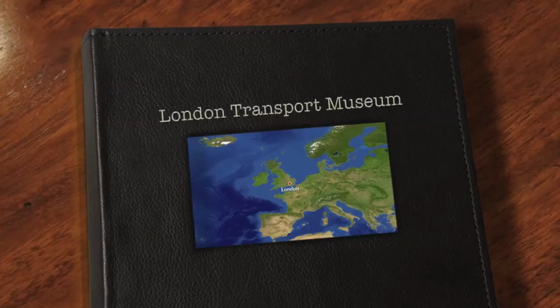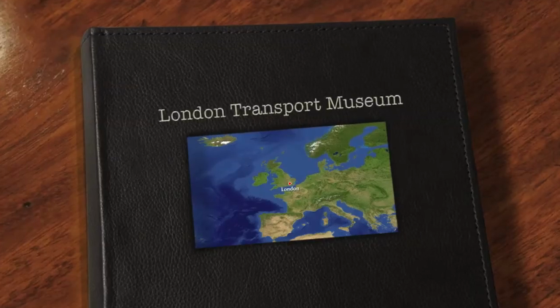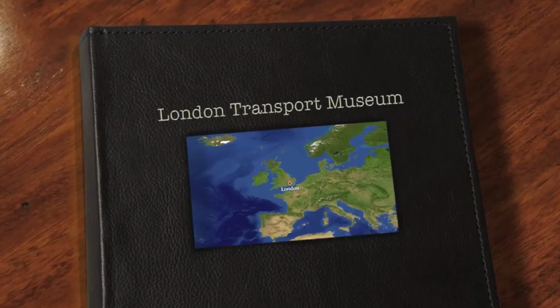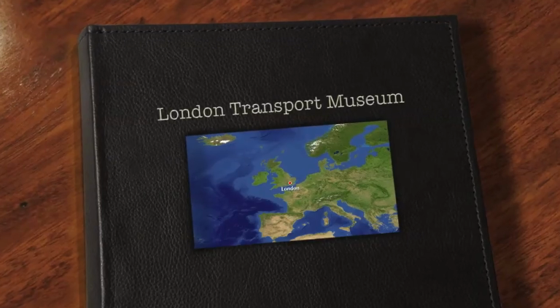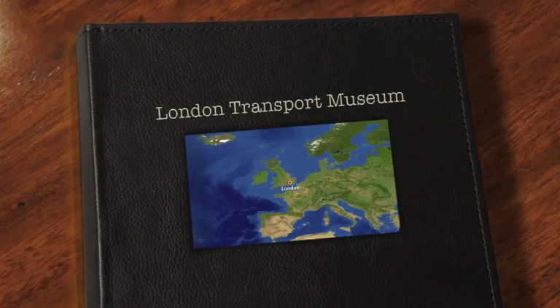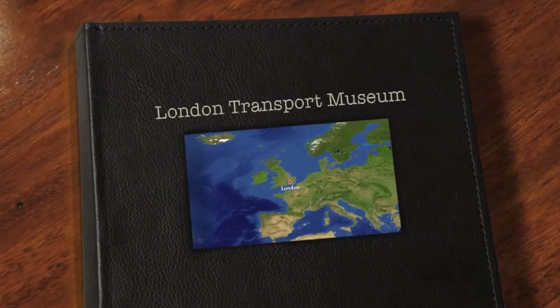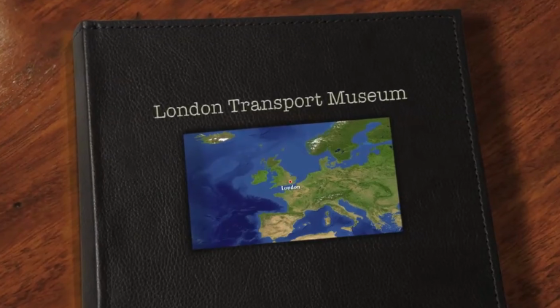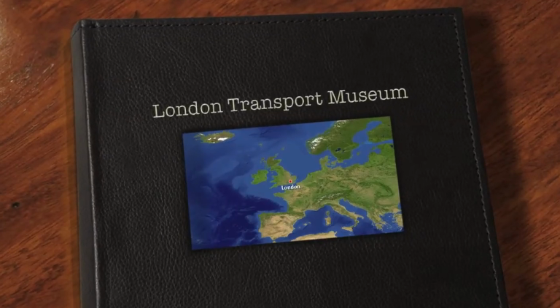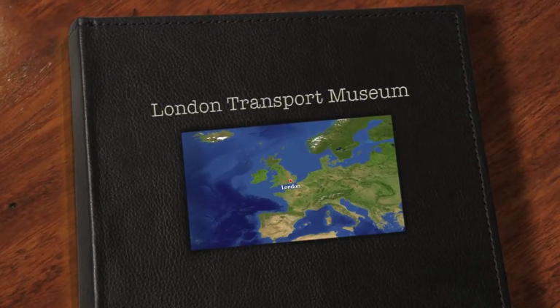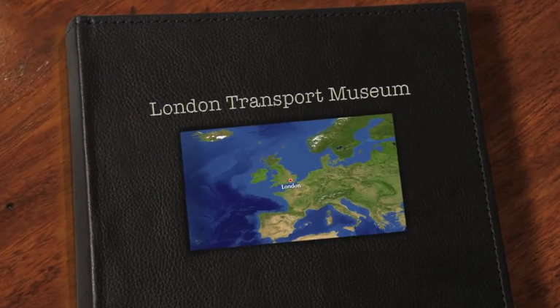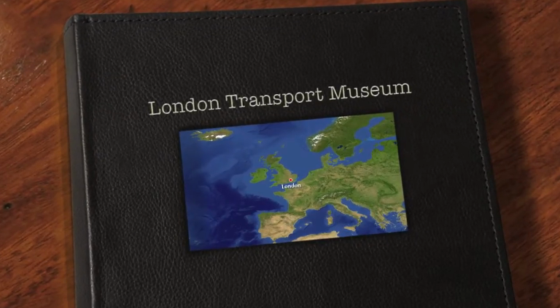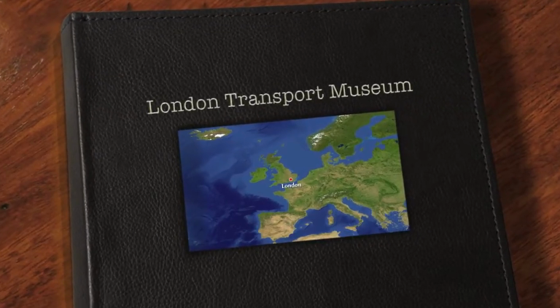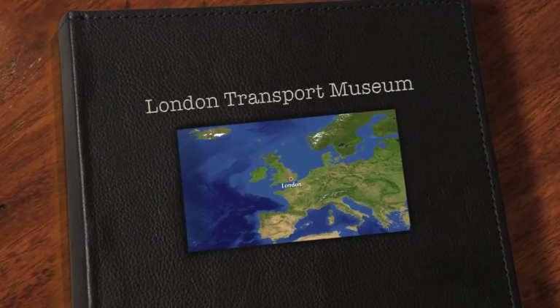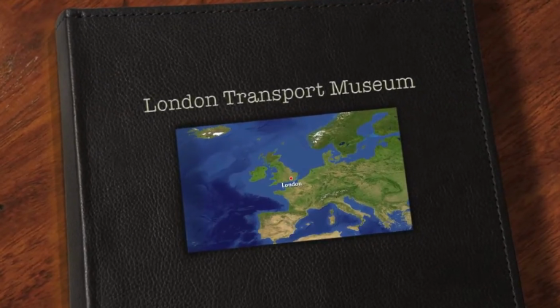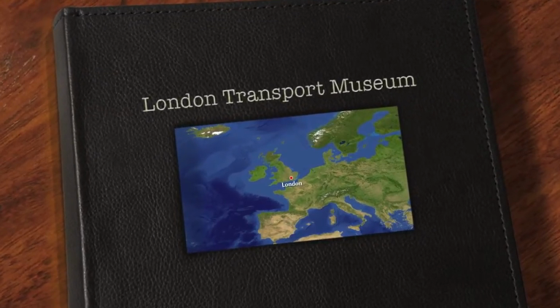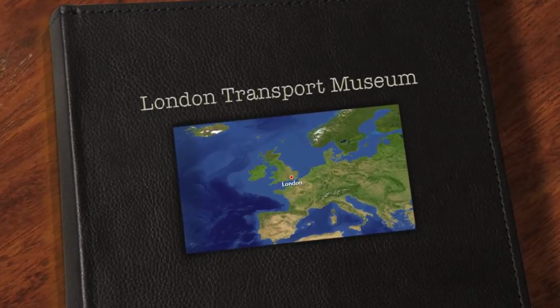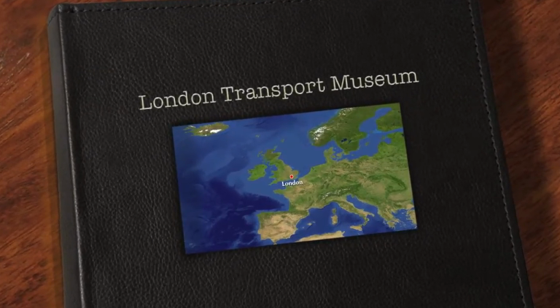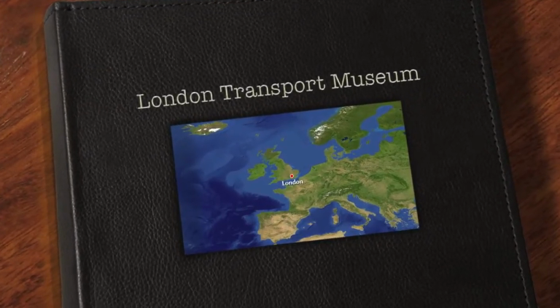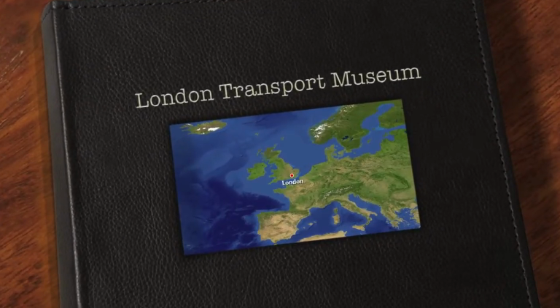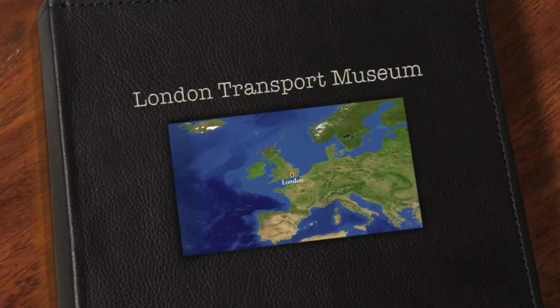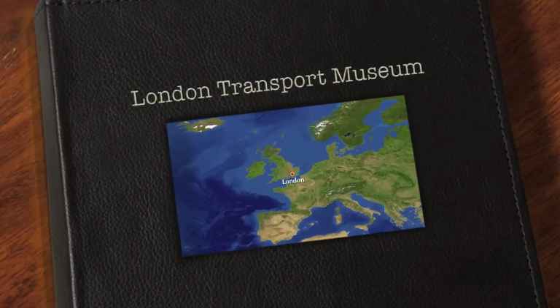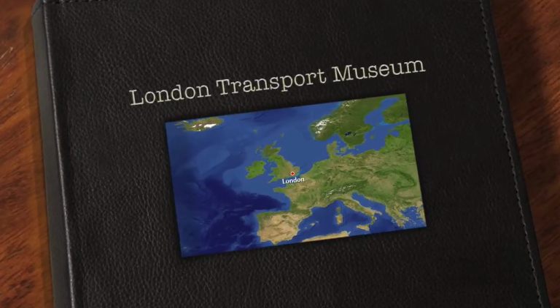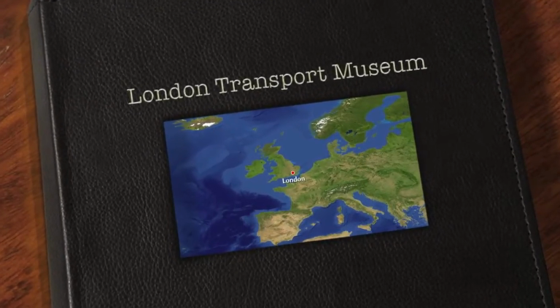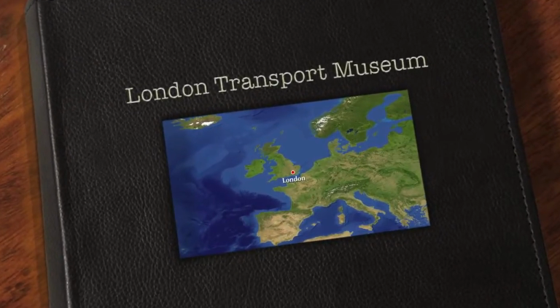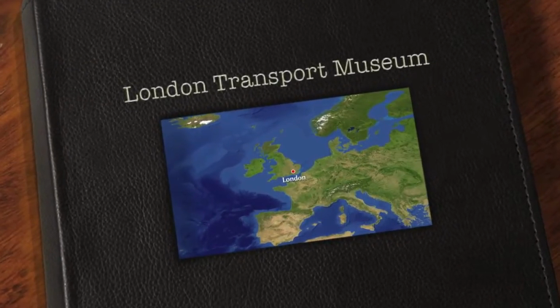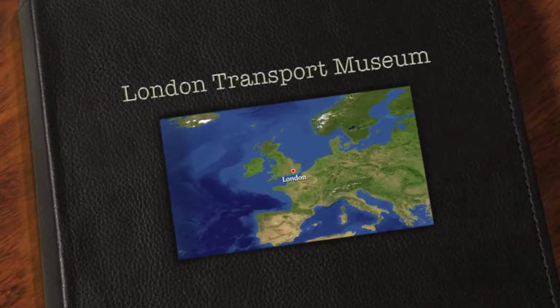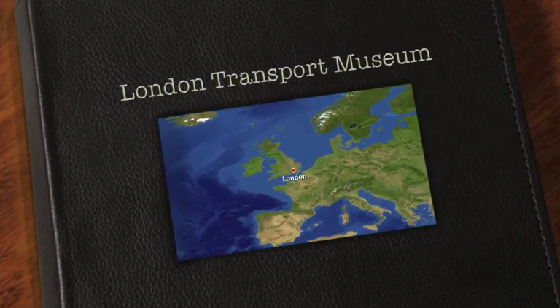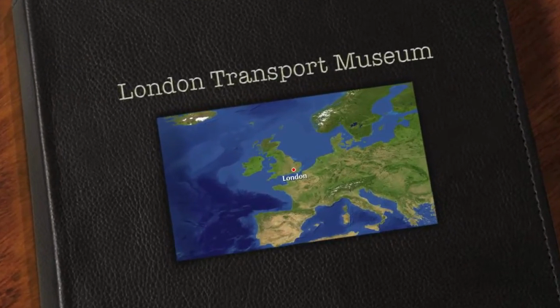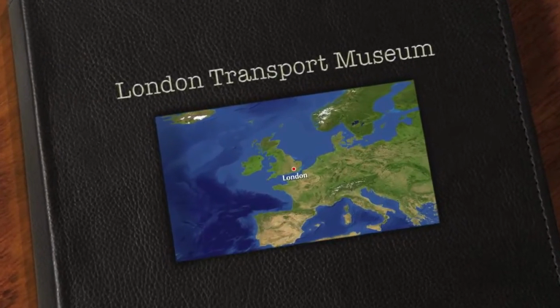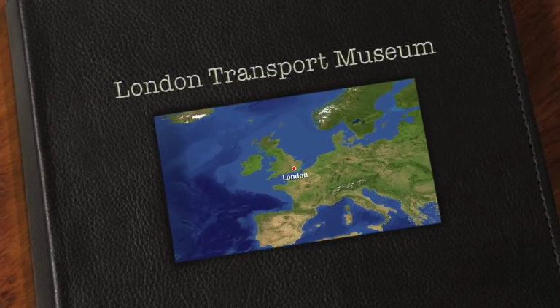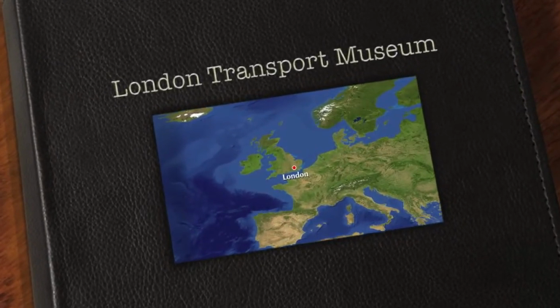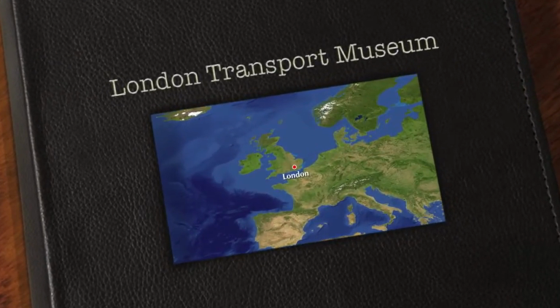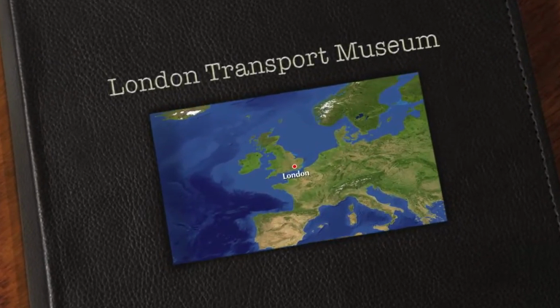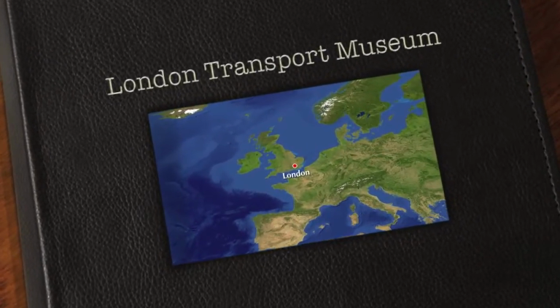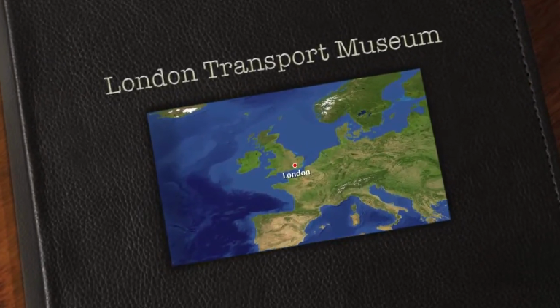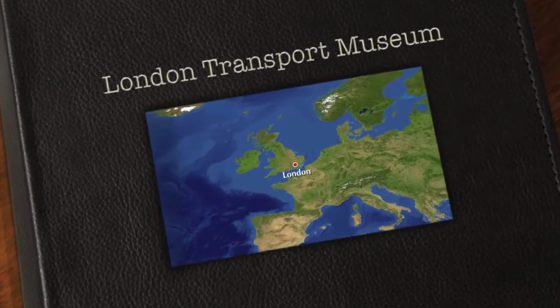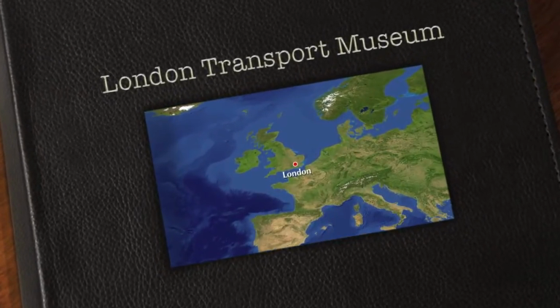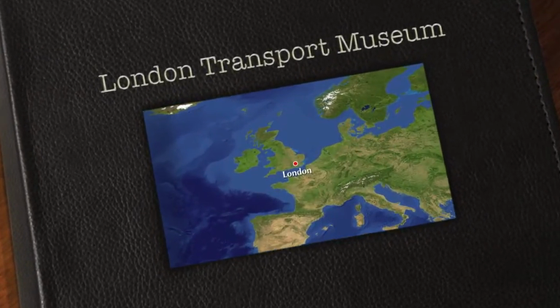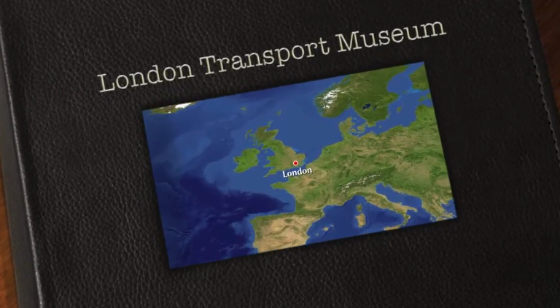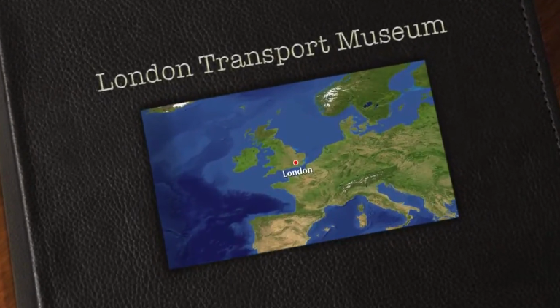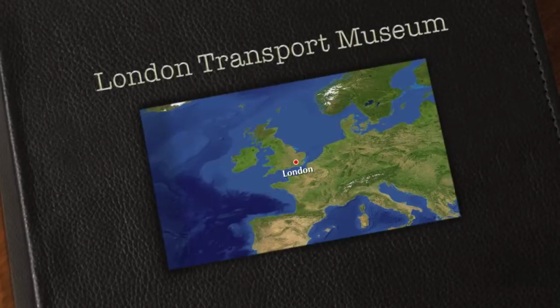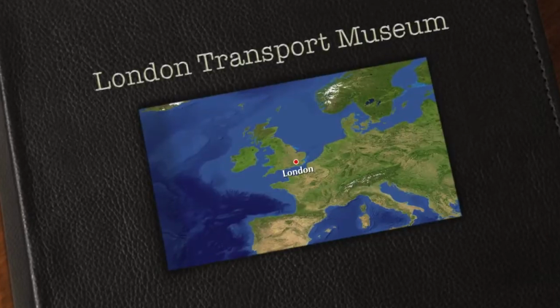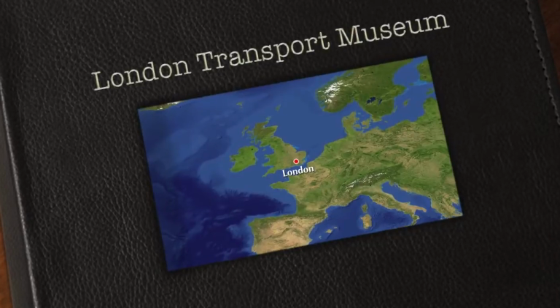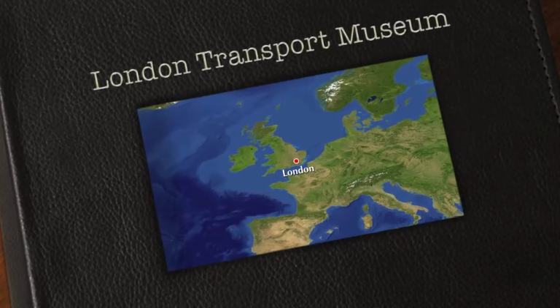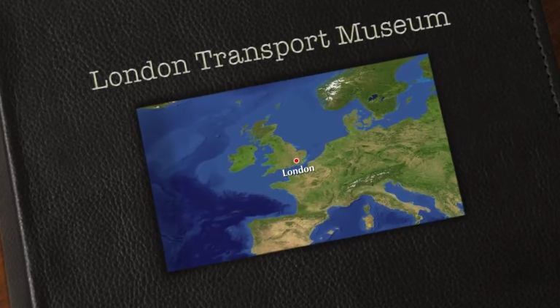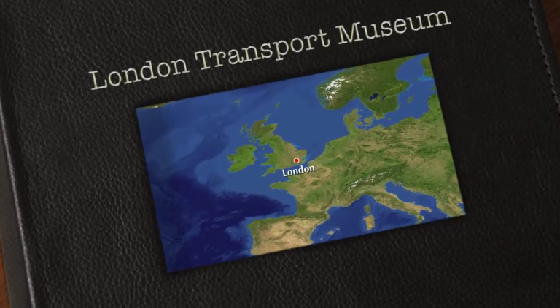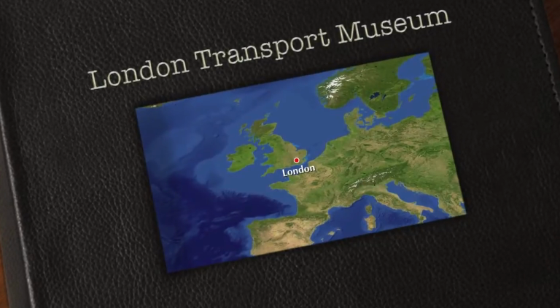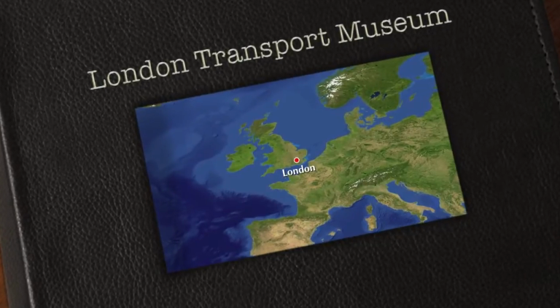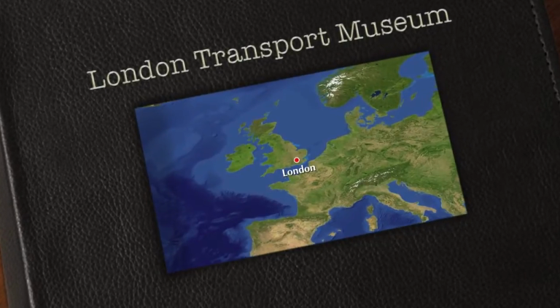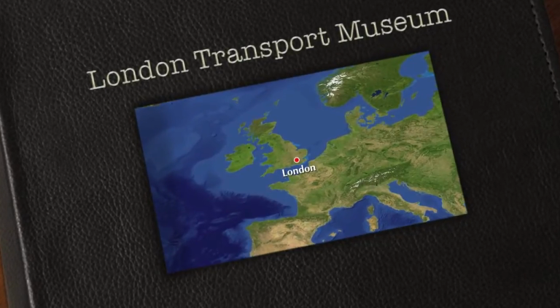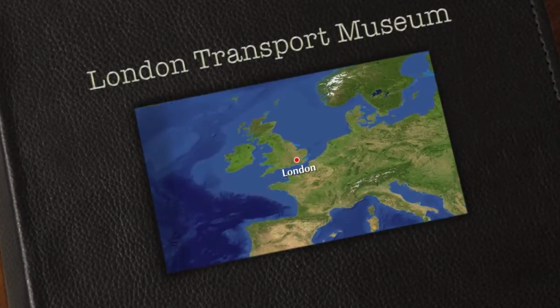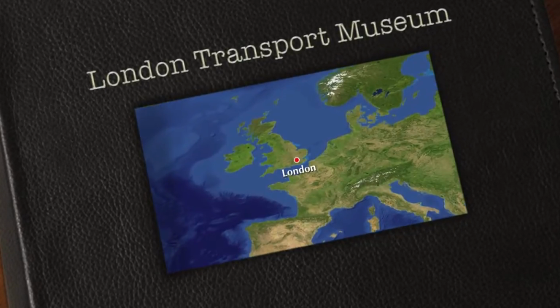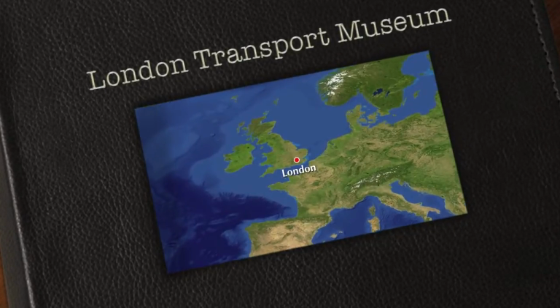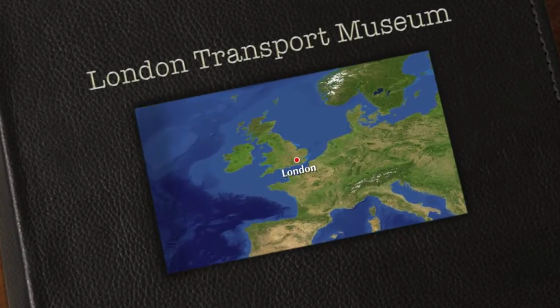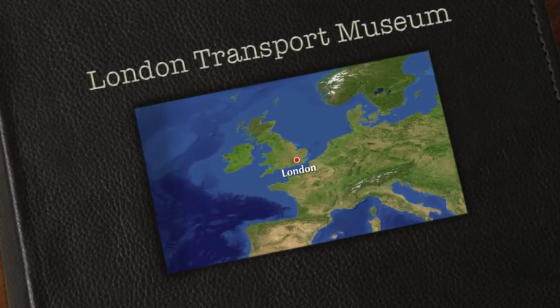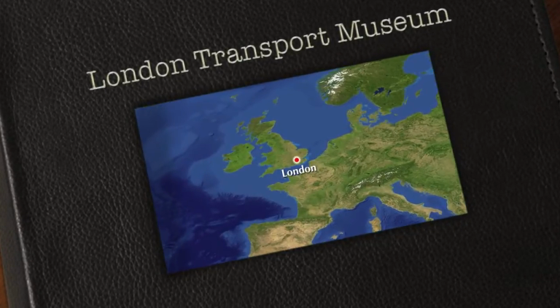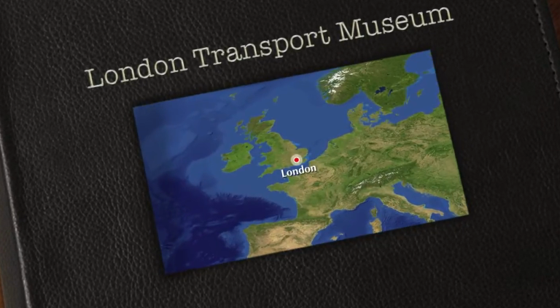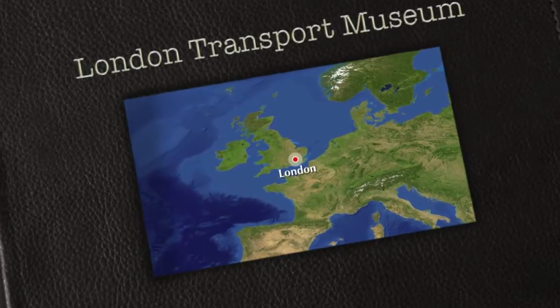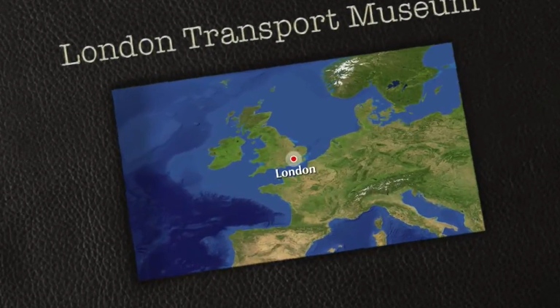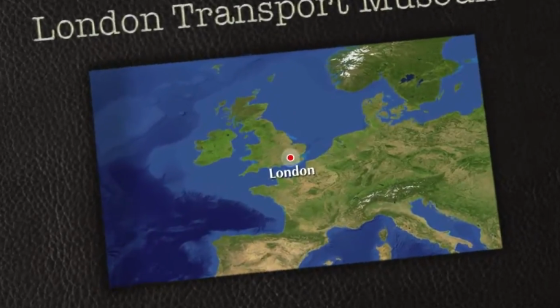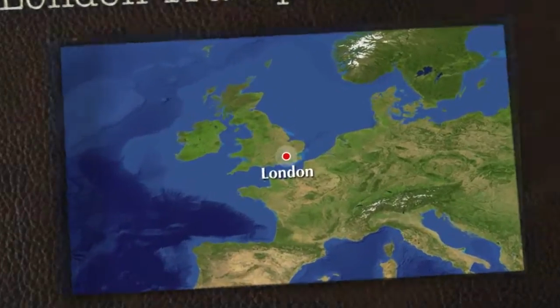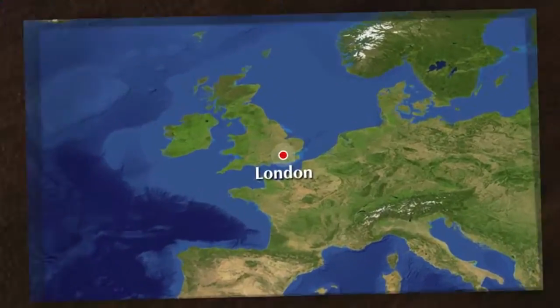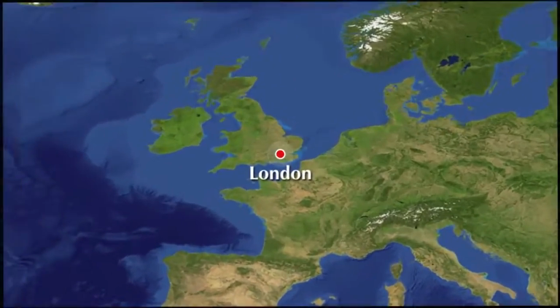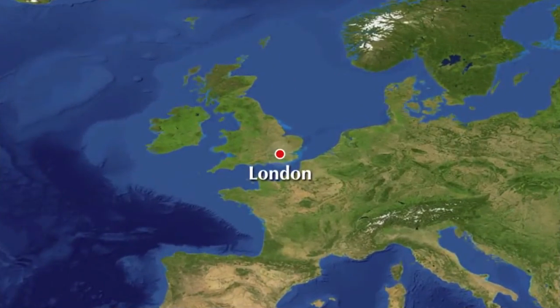This is Jonathan from anglotopia.net, the website for people who love Britain, and we're going to give you a quick video tour of the London Transport Museum.